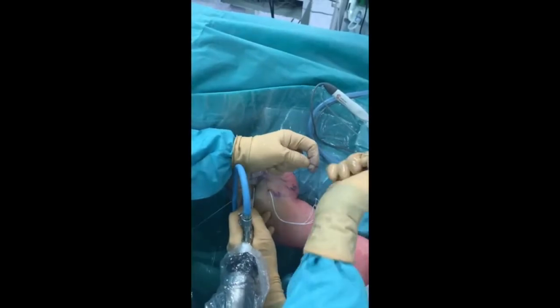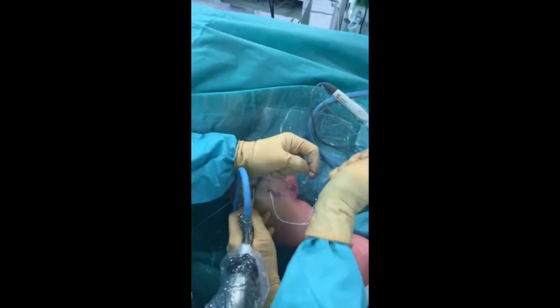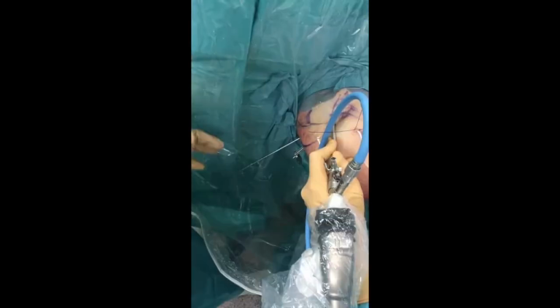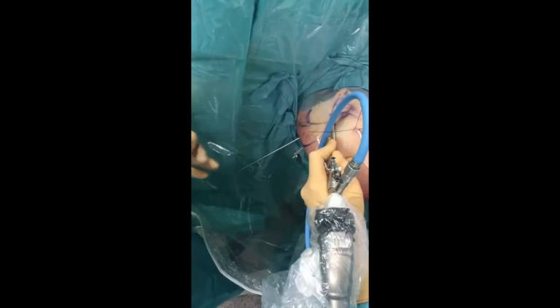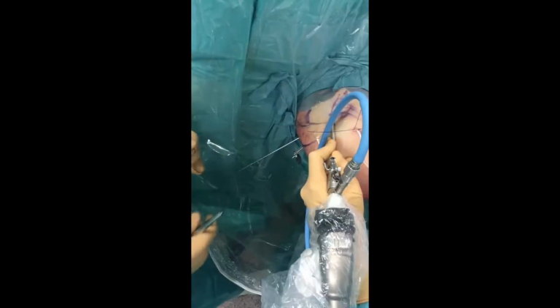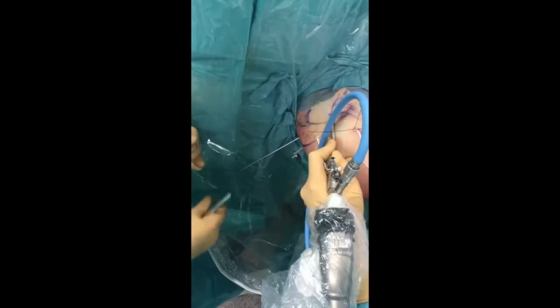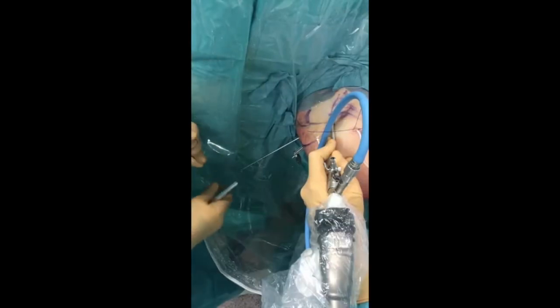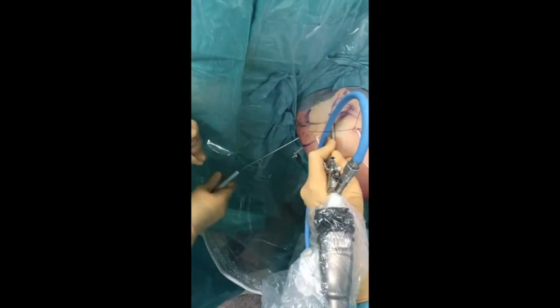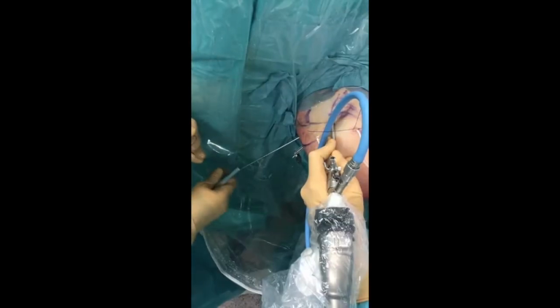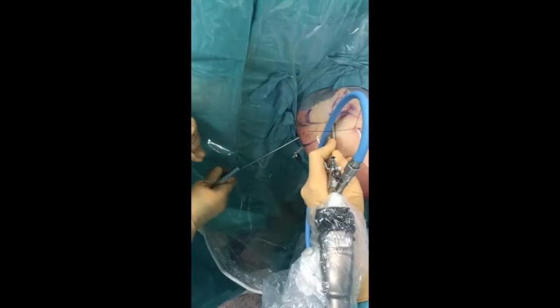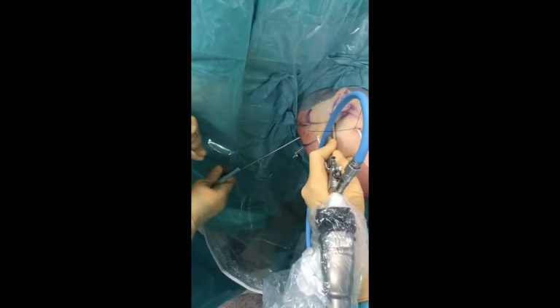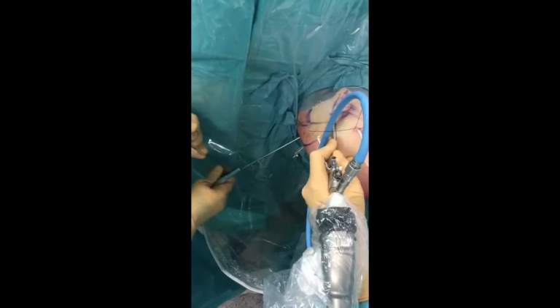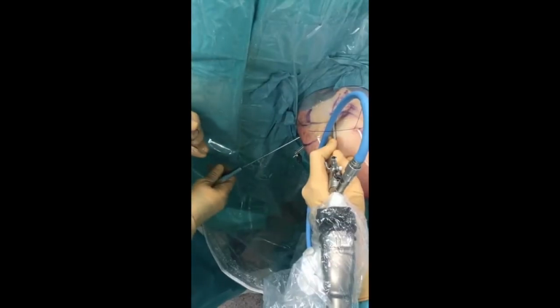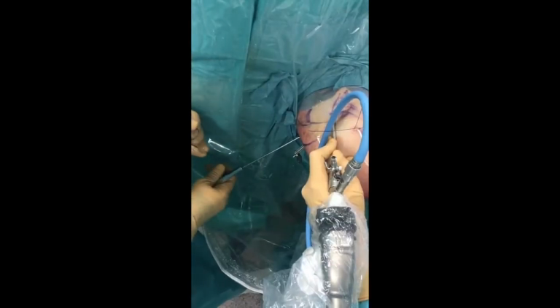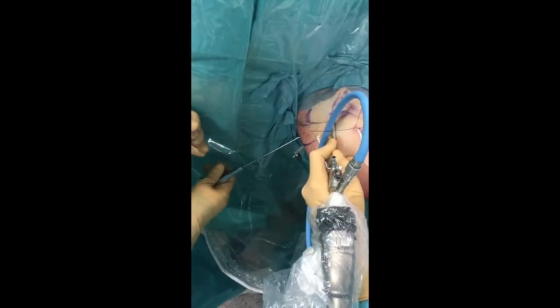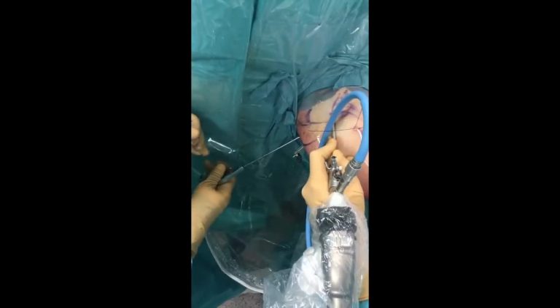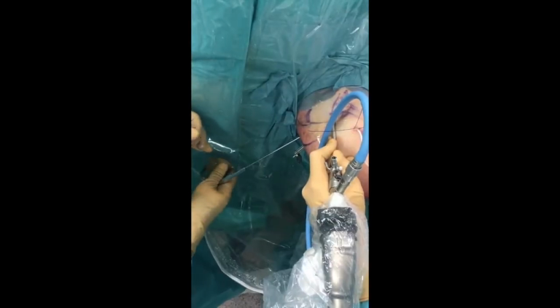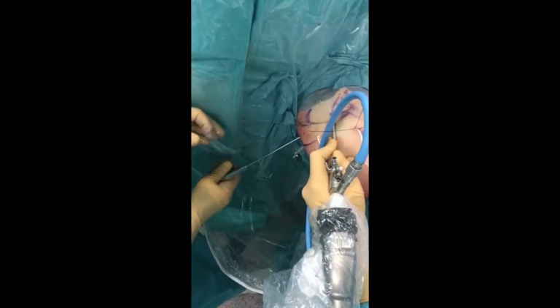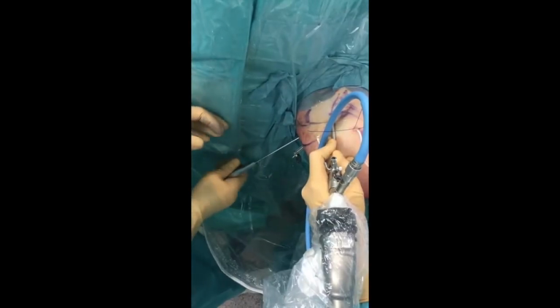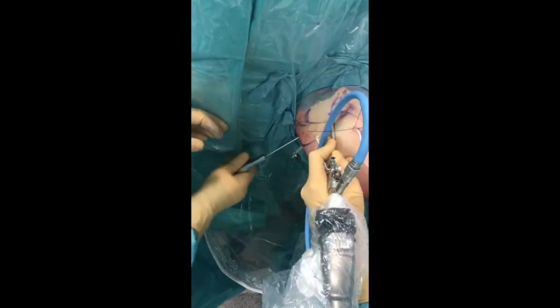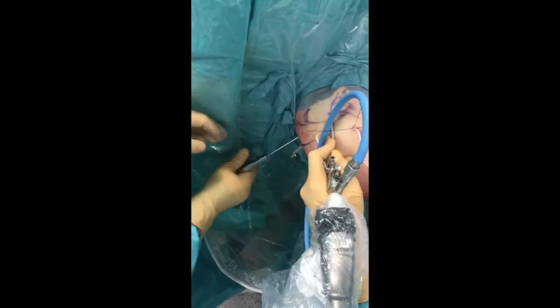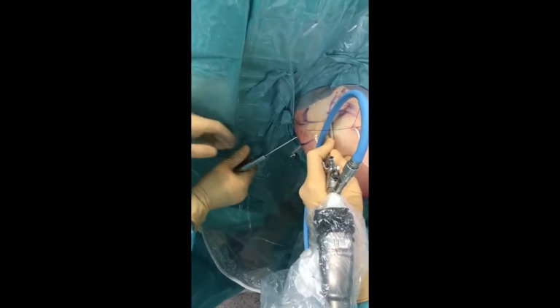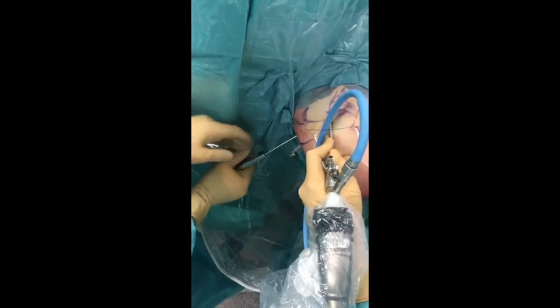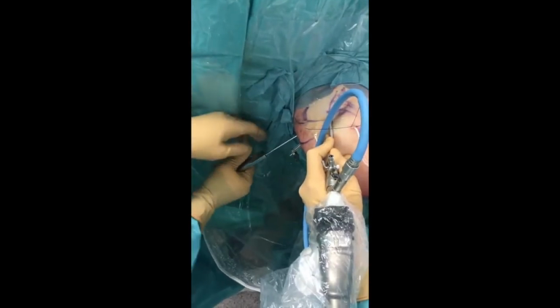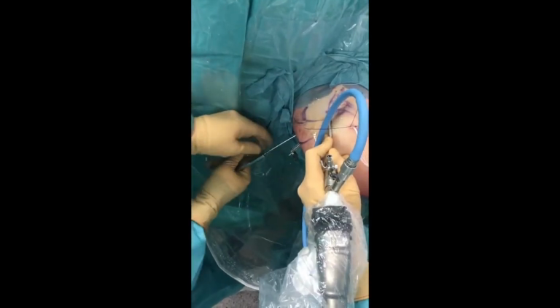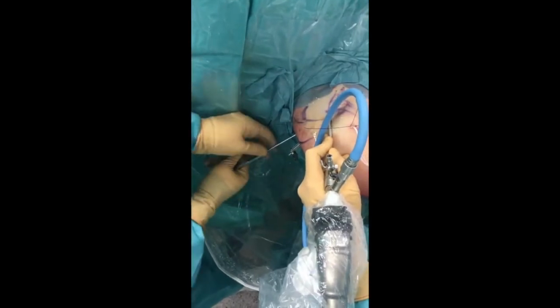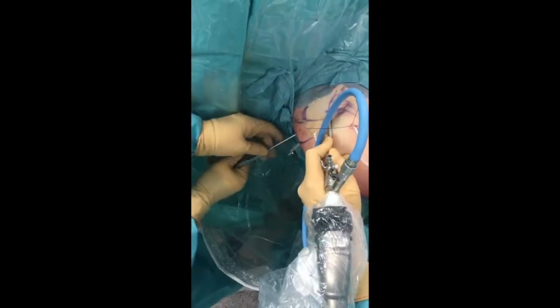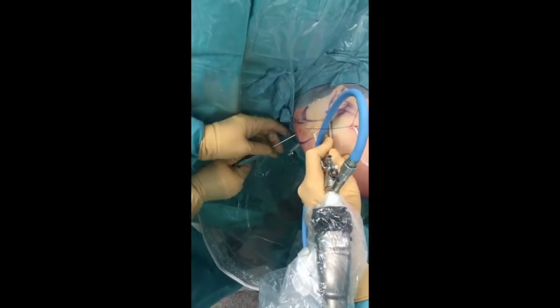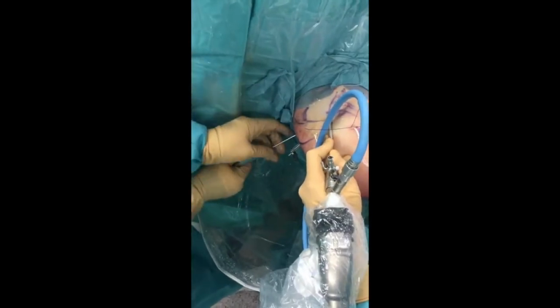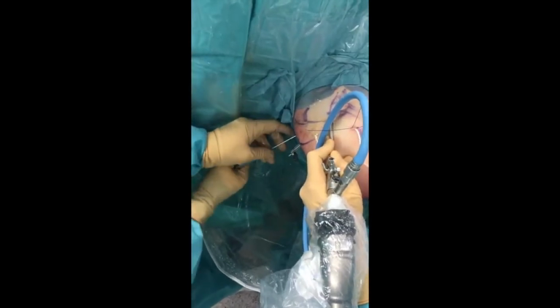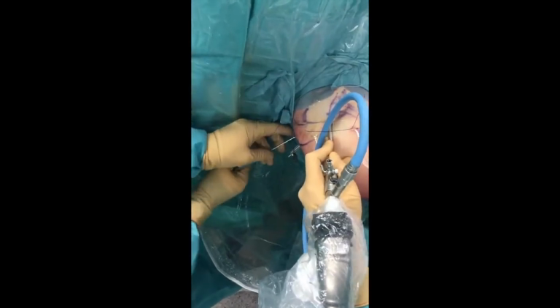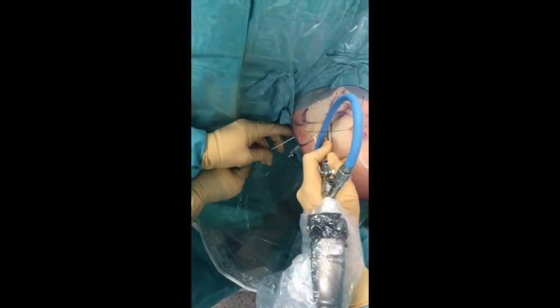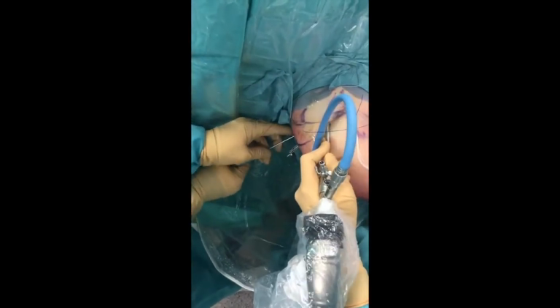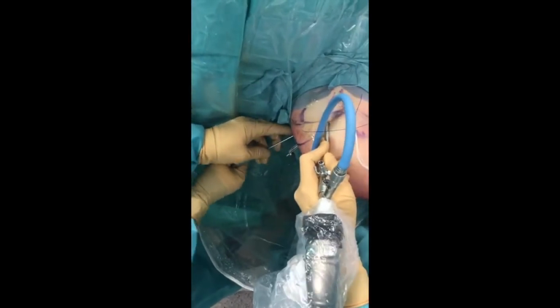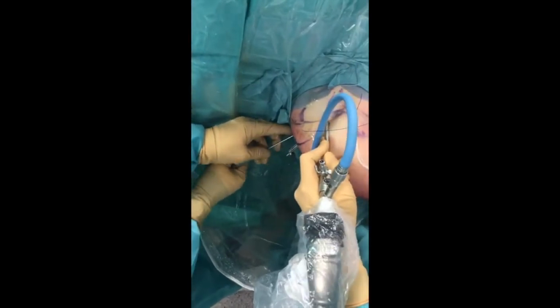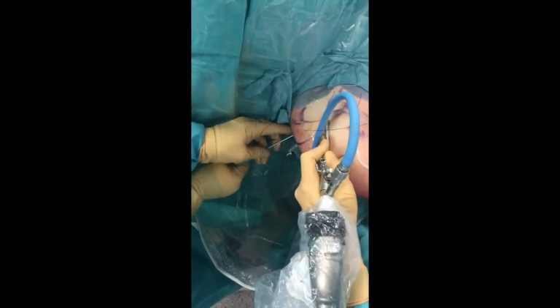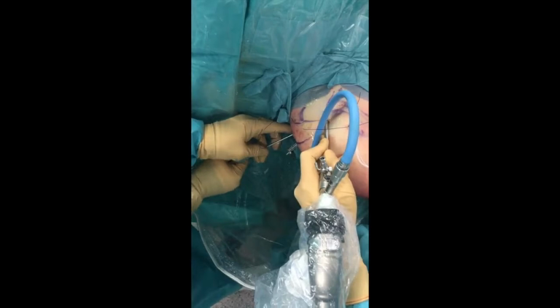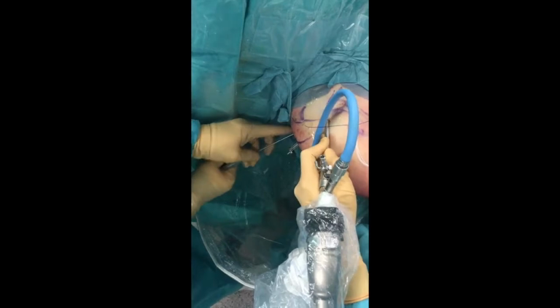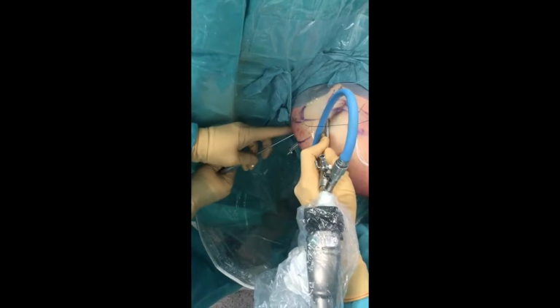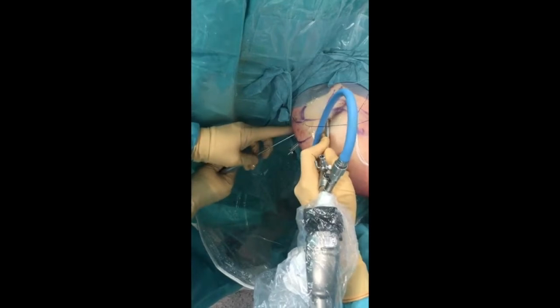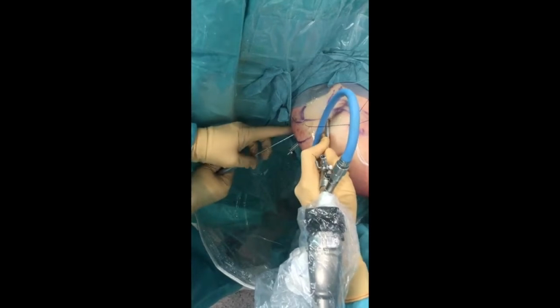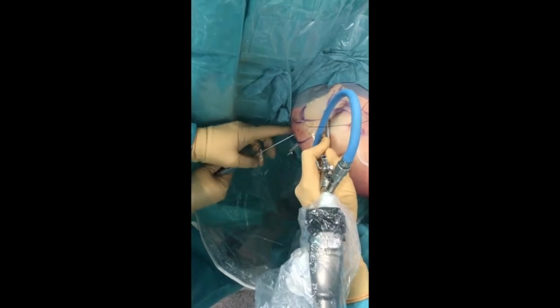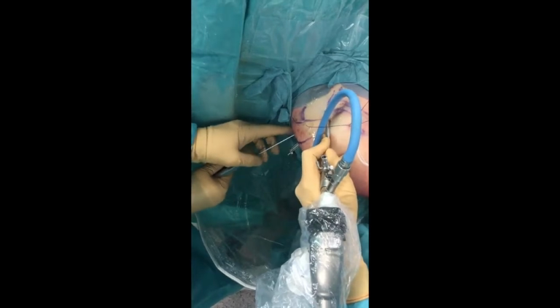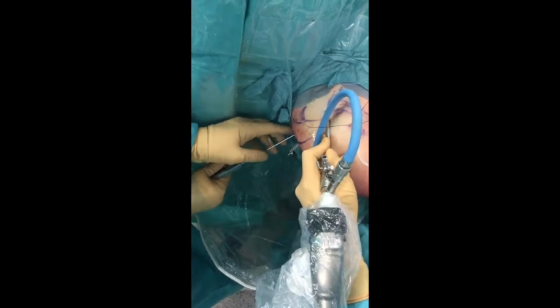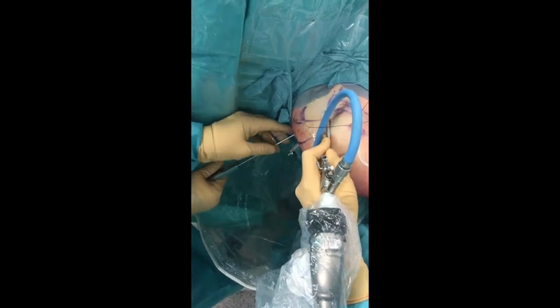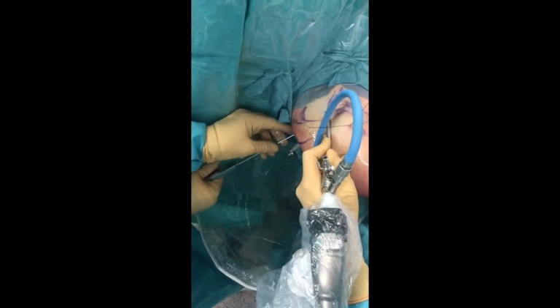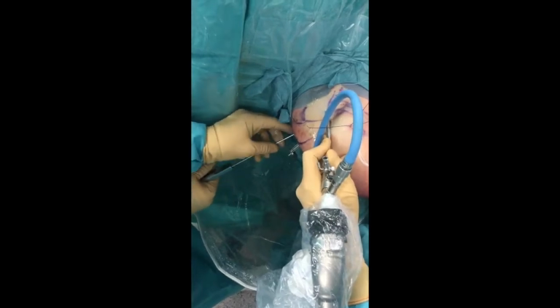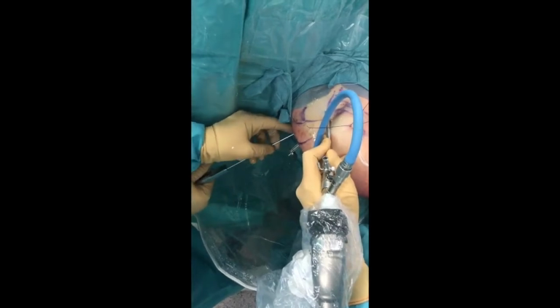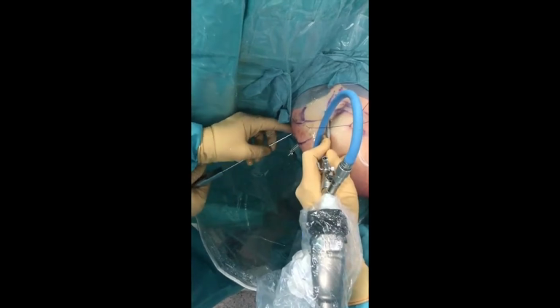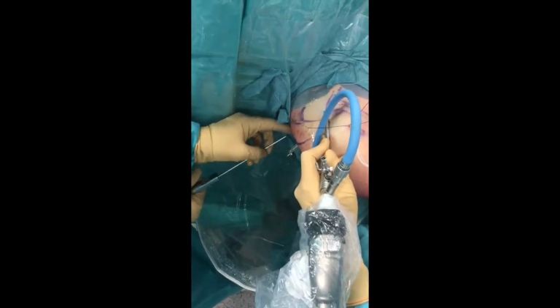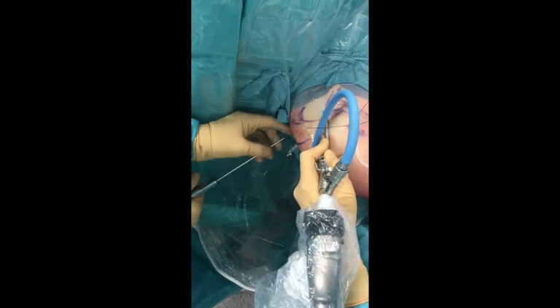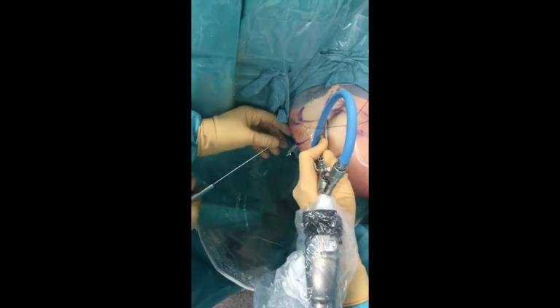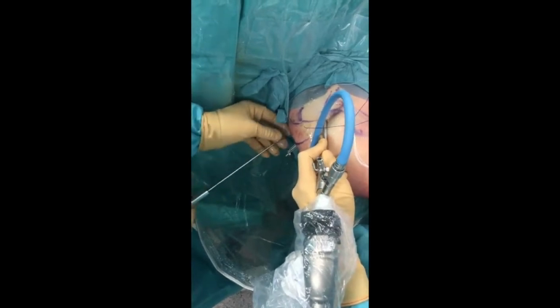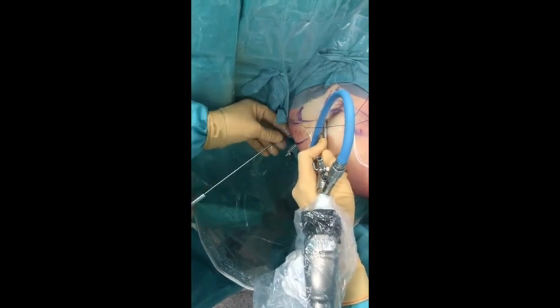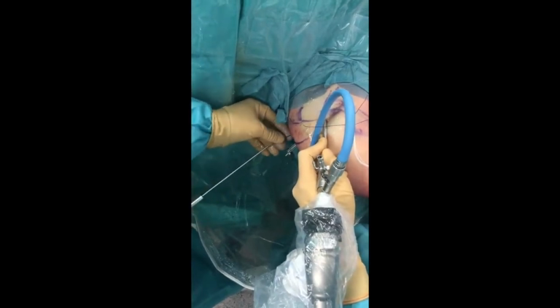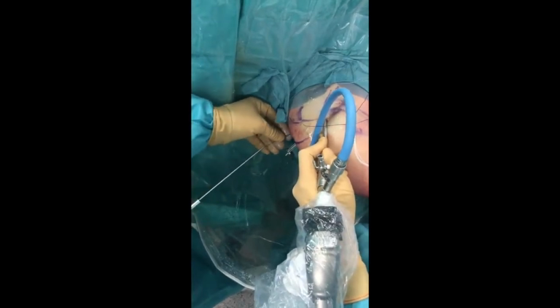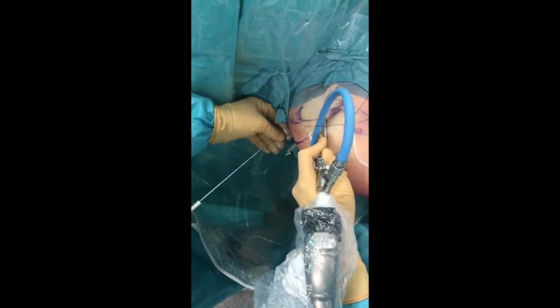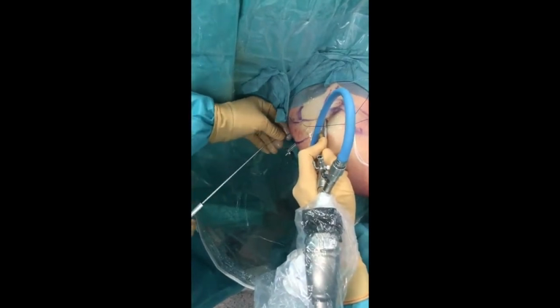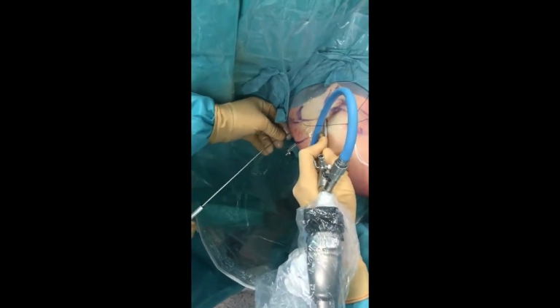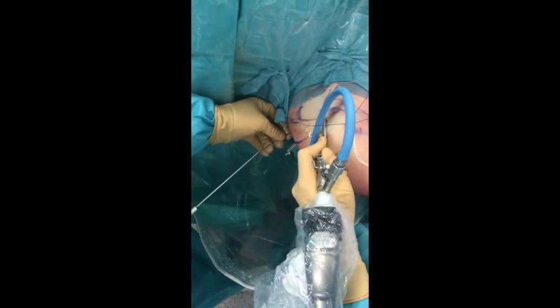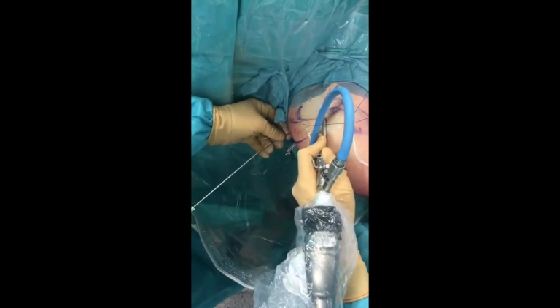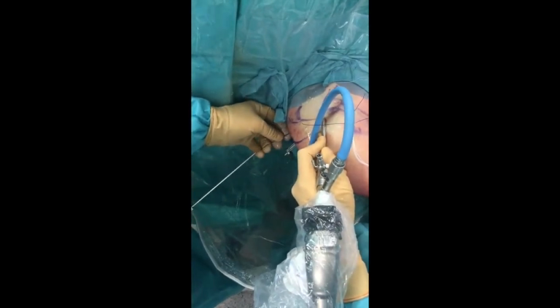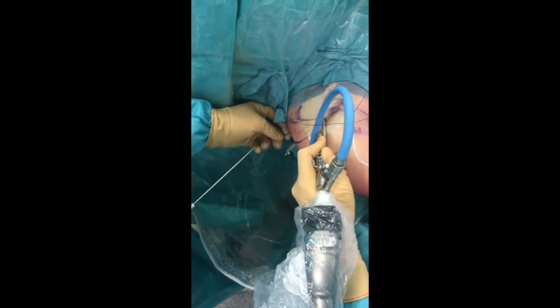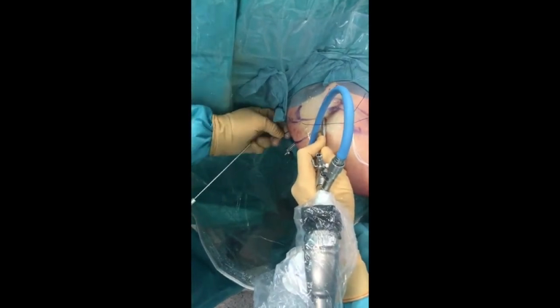The bone-linked sutures are then passed through the glenoid tunnel once the drill cannula is removed, and these are retrieved posteriorly.